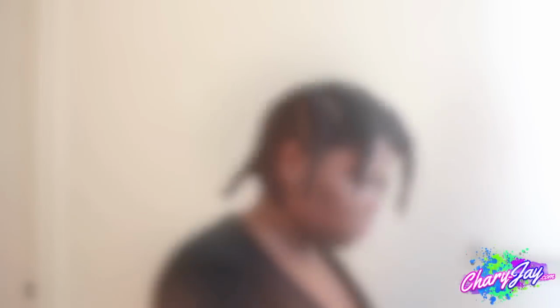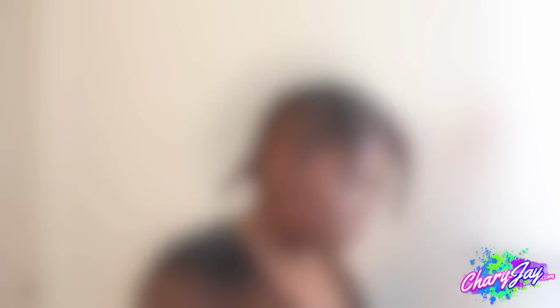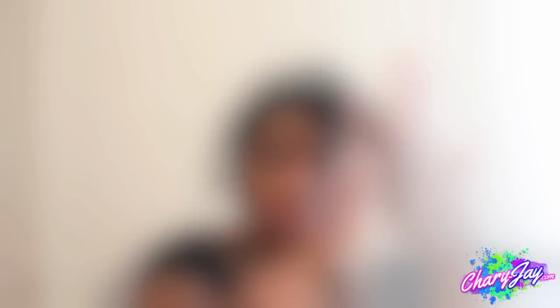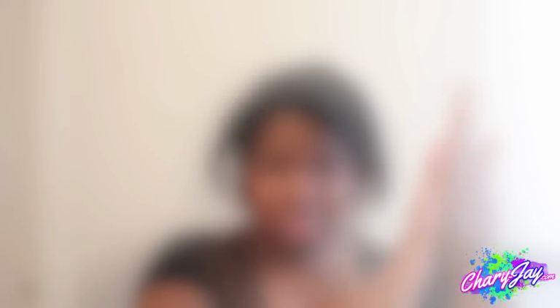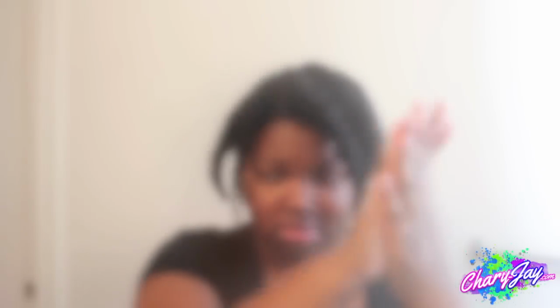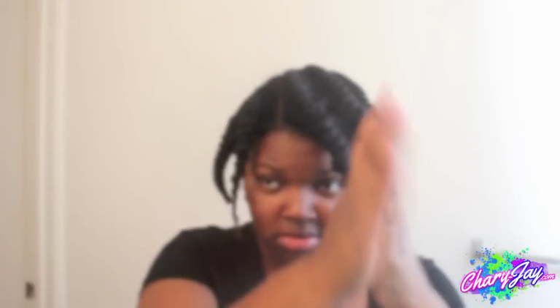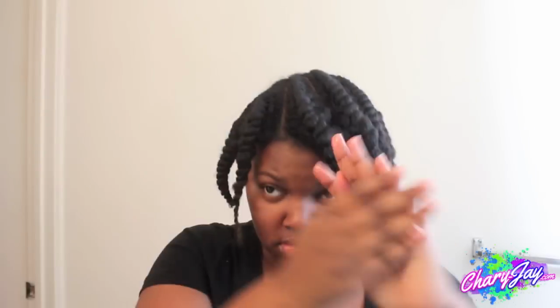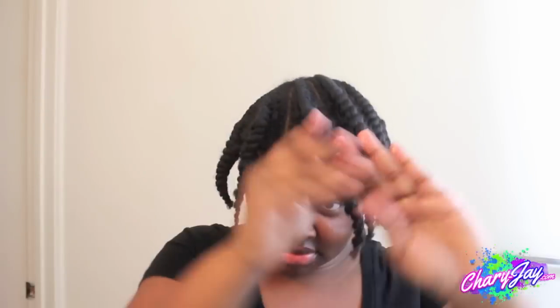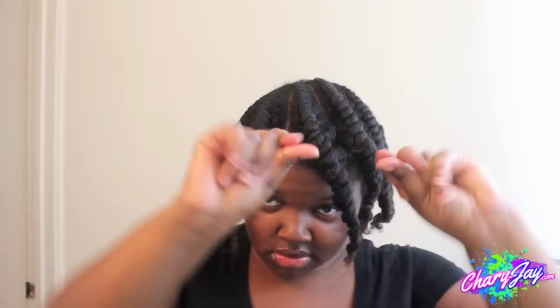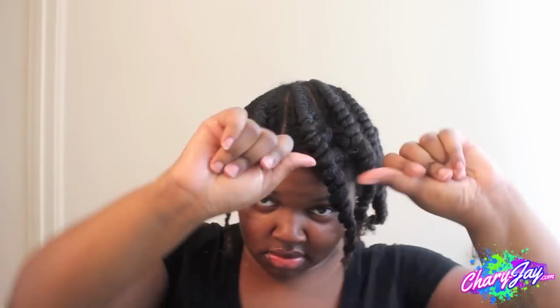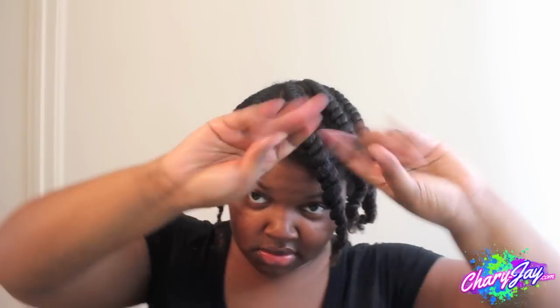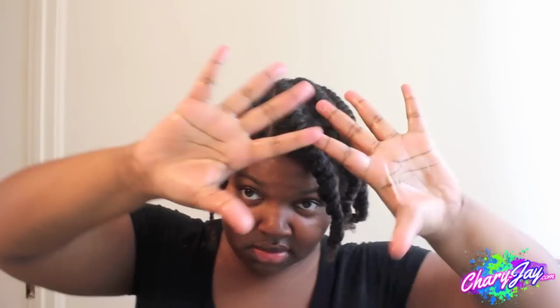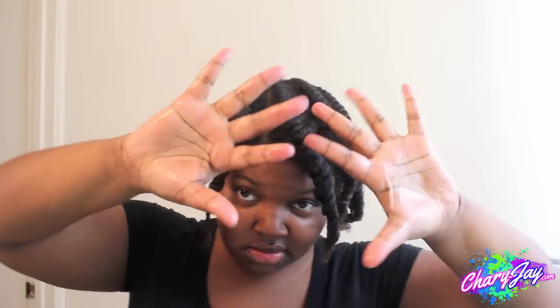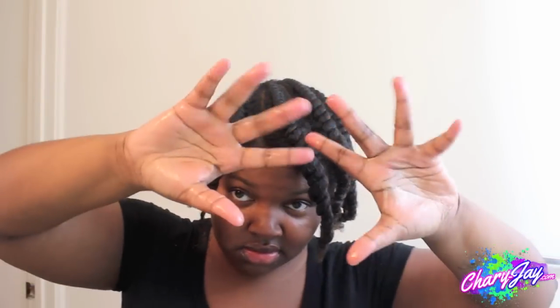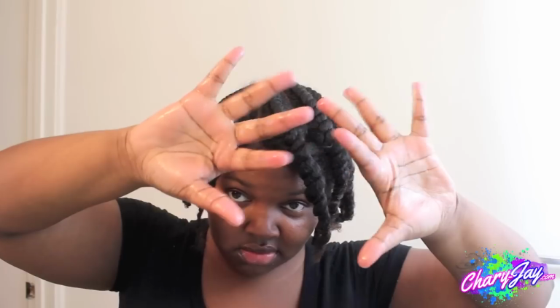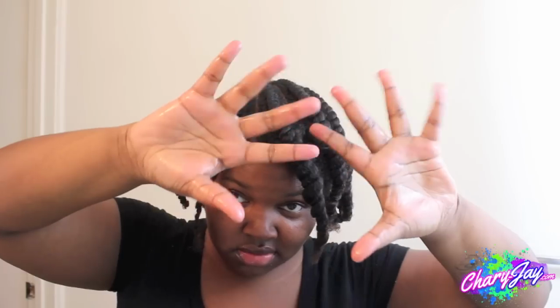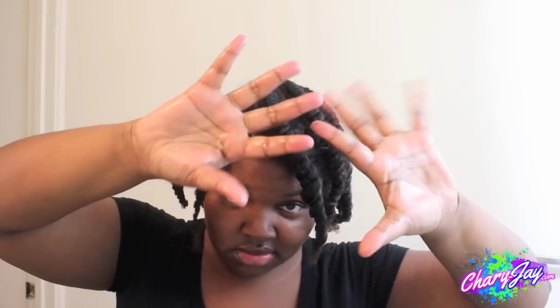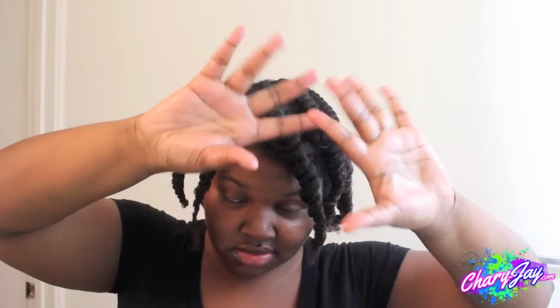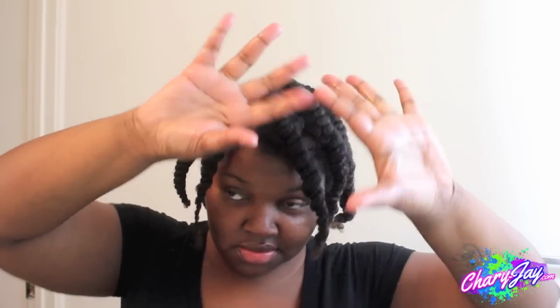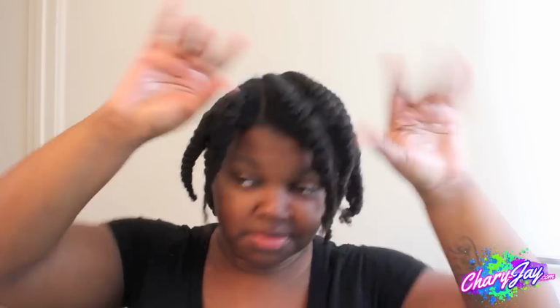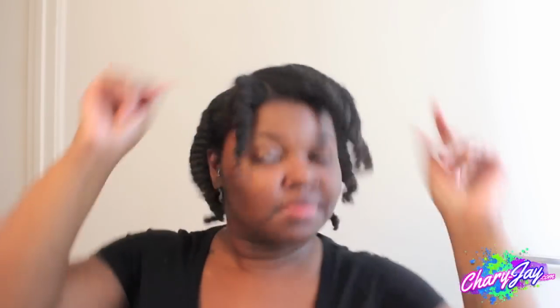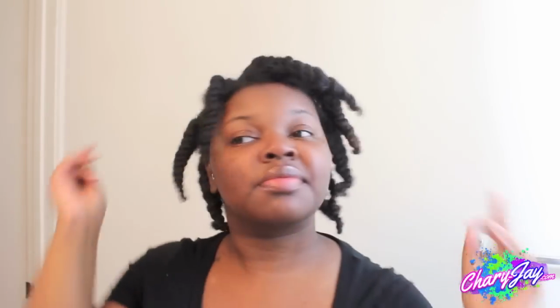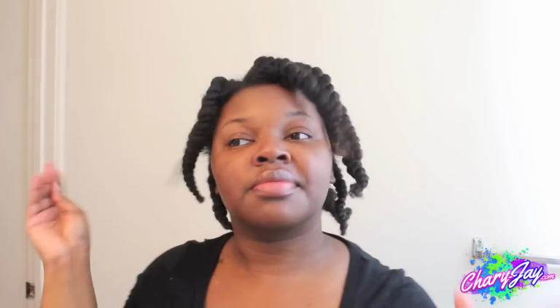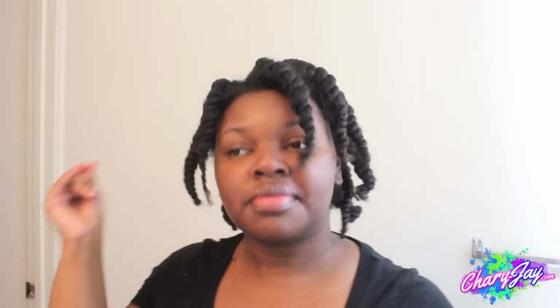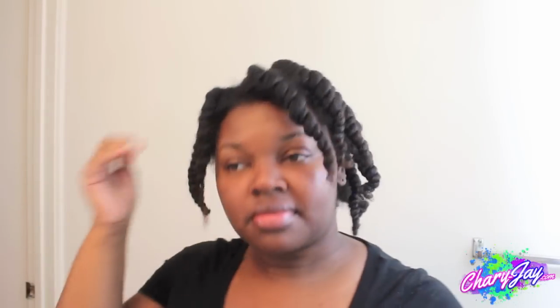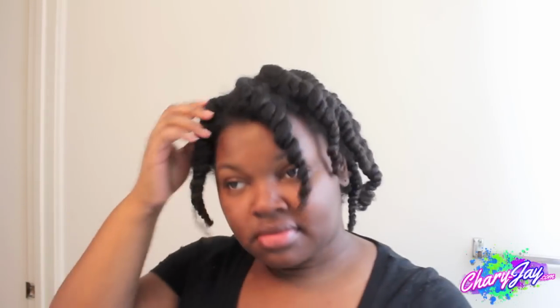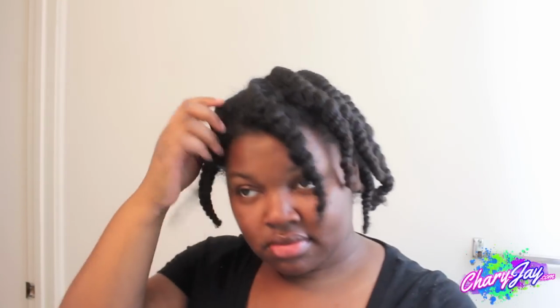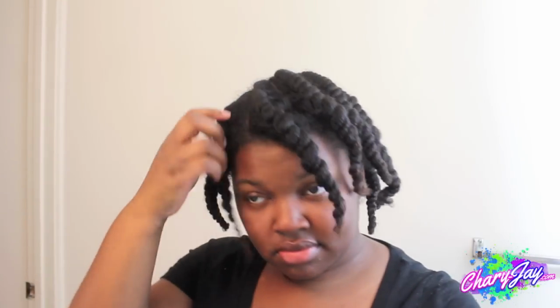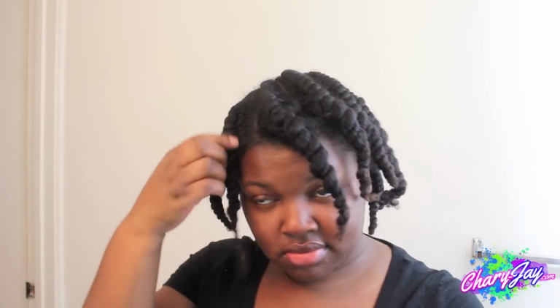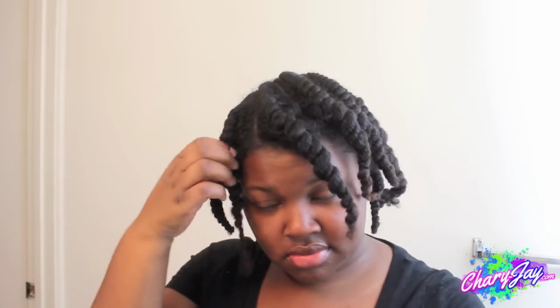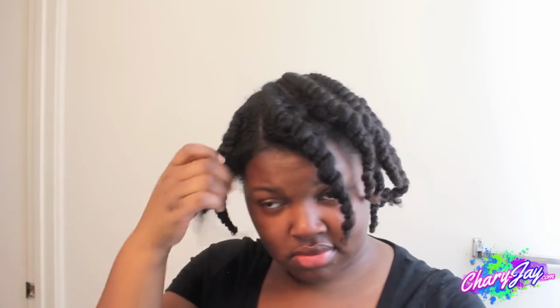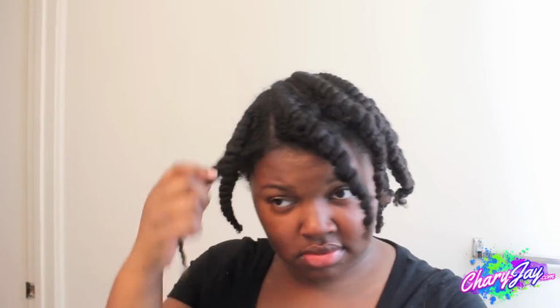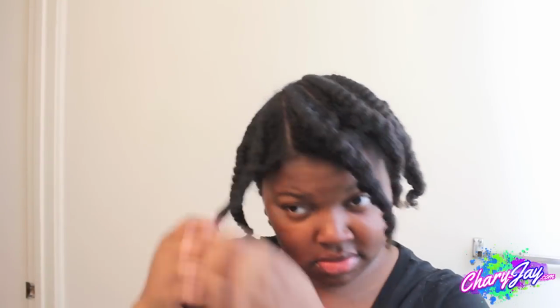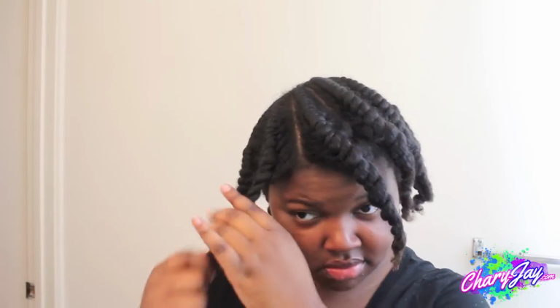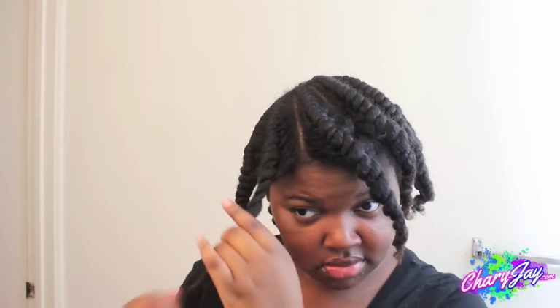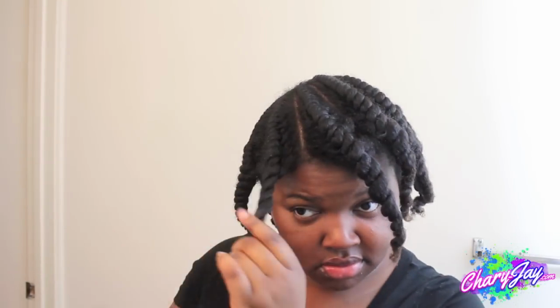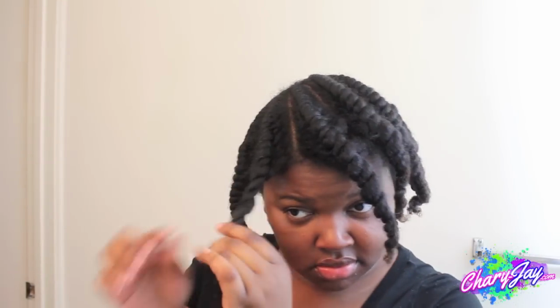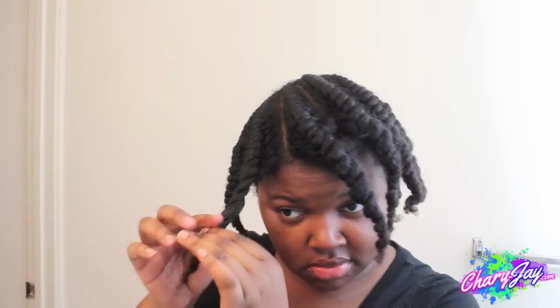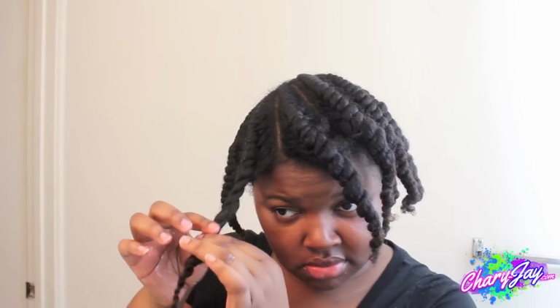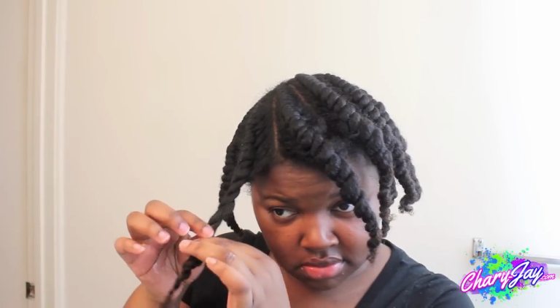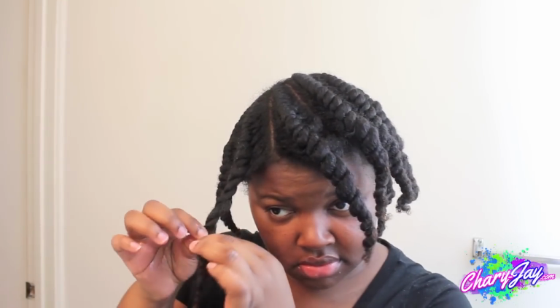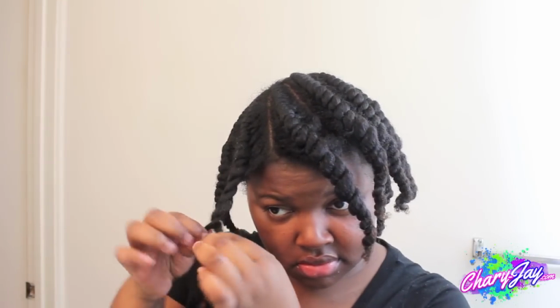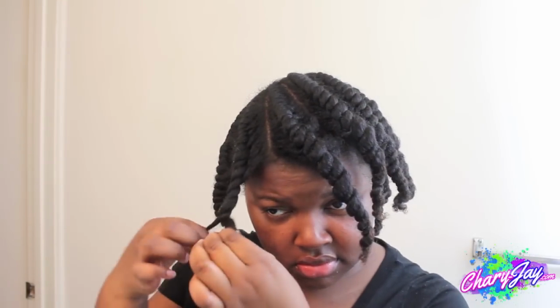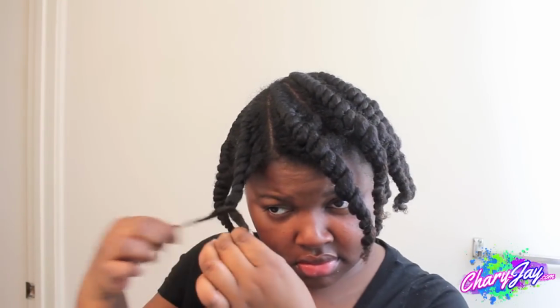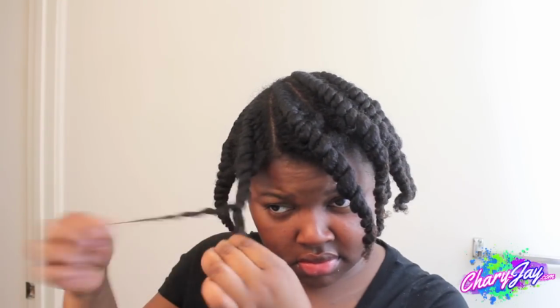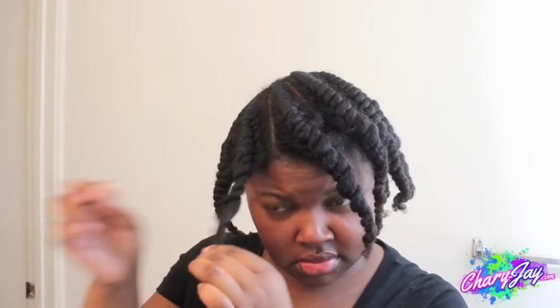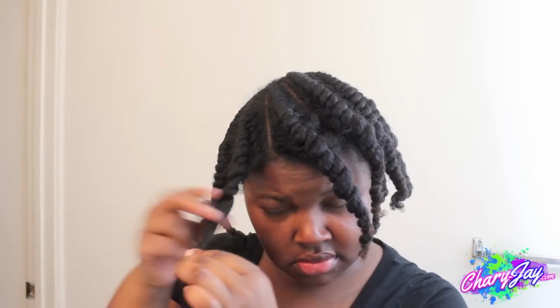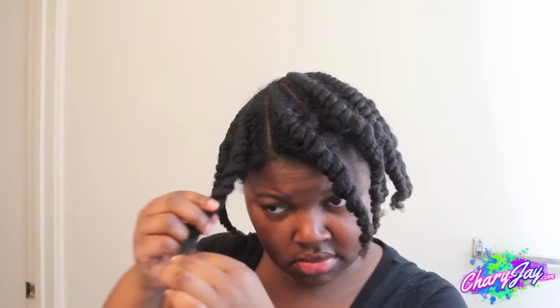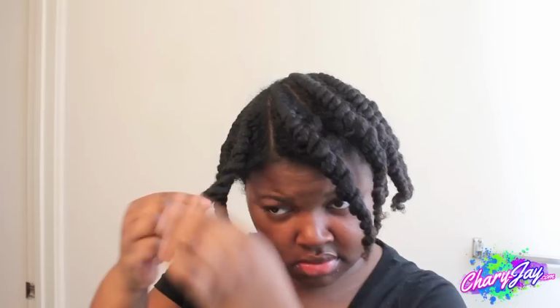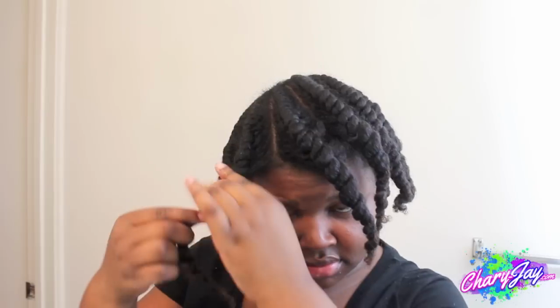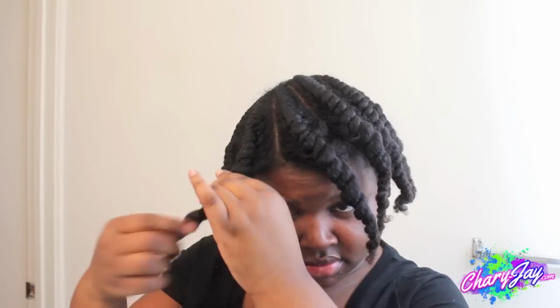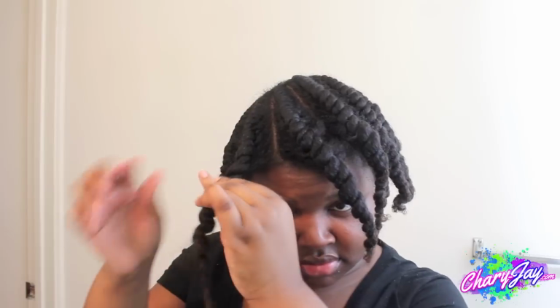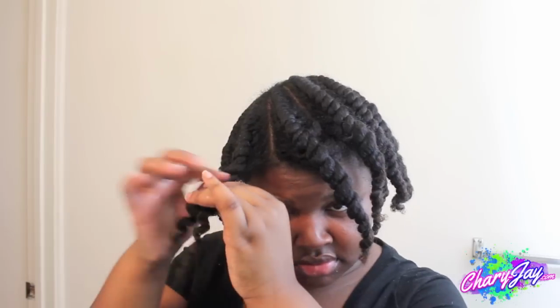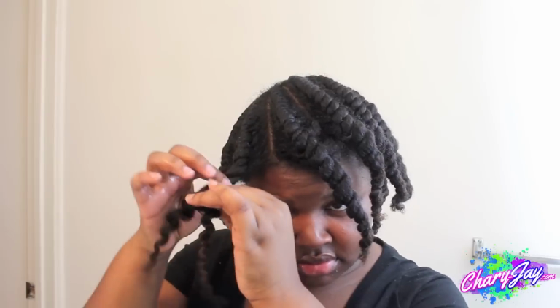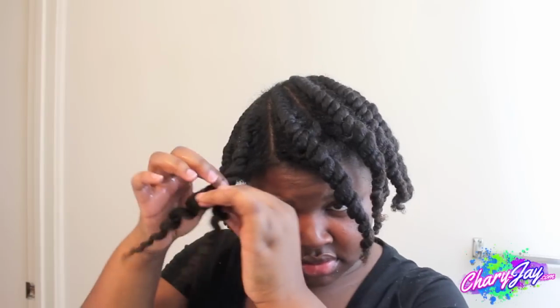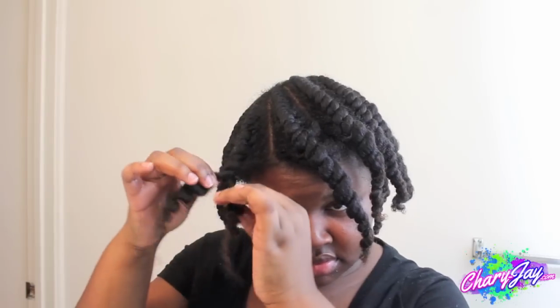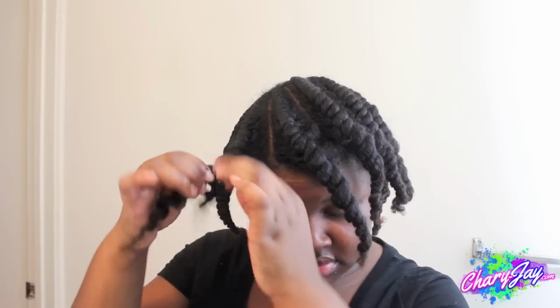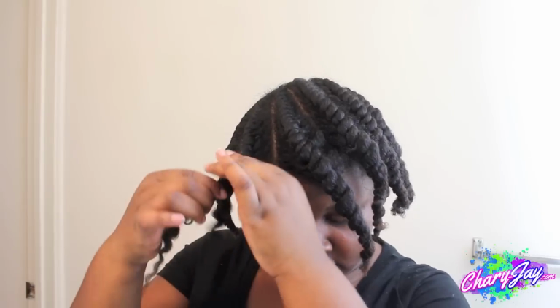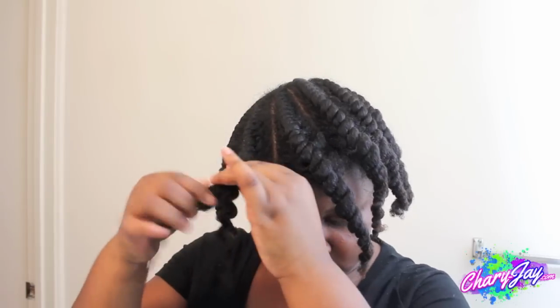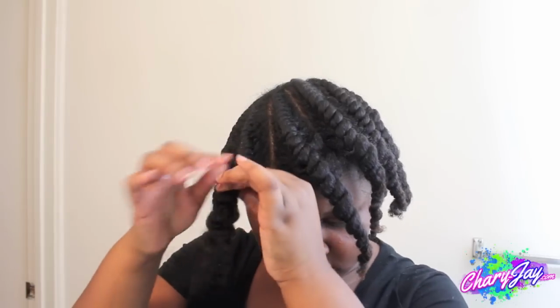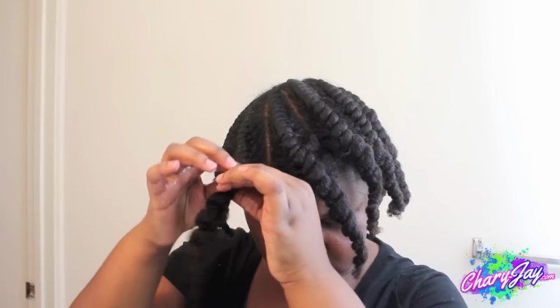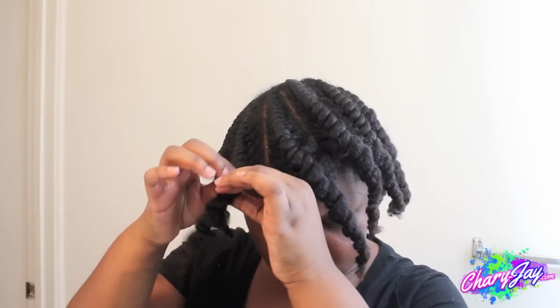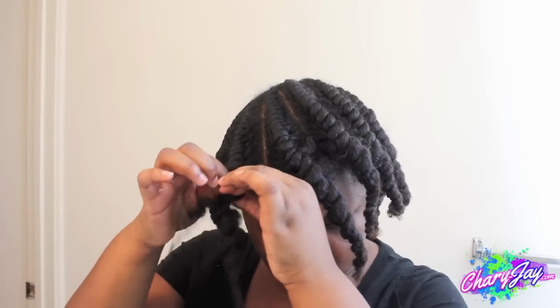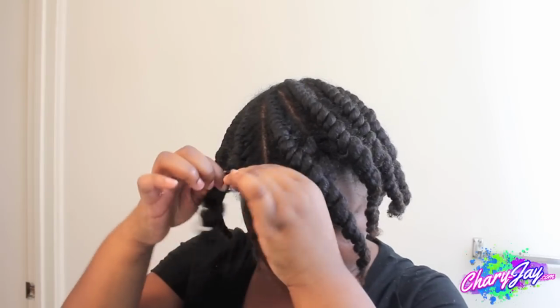The first thing I'm going to do, as always, is apply some oil to my fingertips before unraveling all the flat twists.